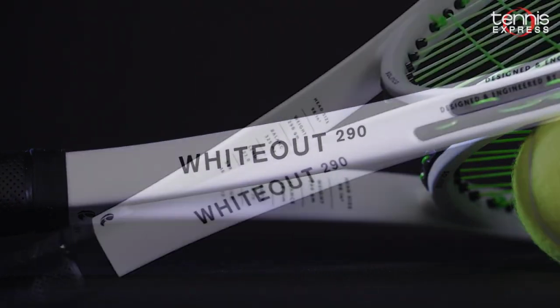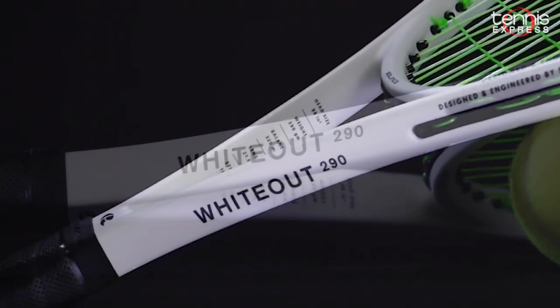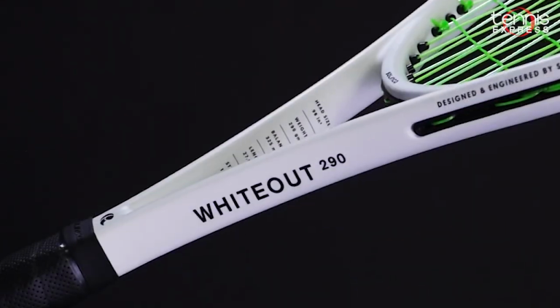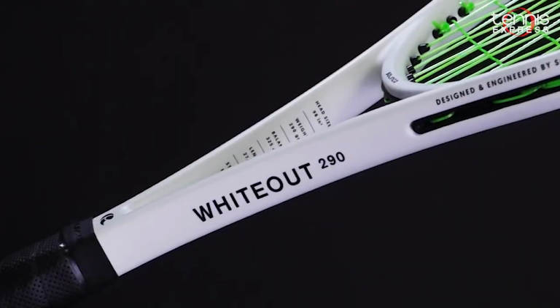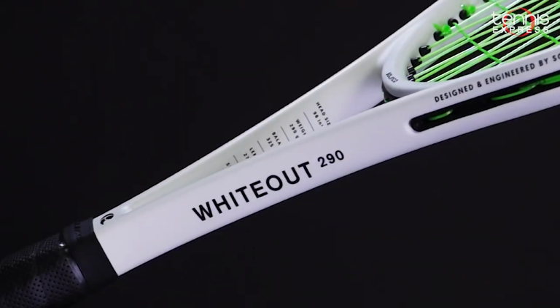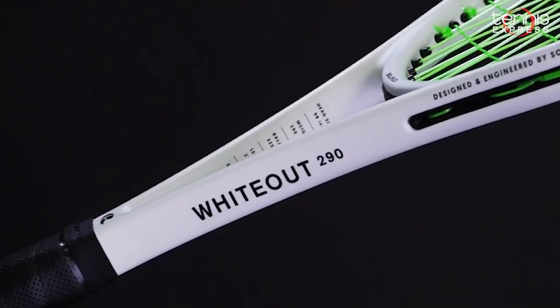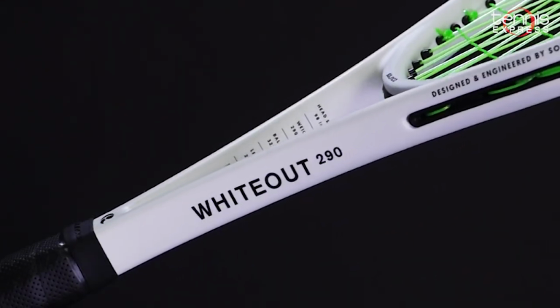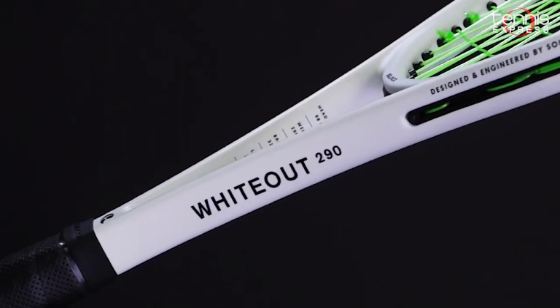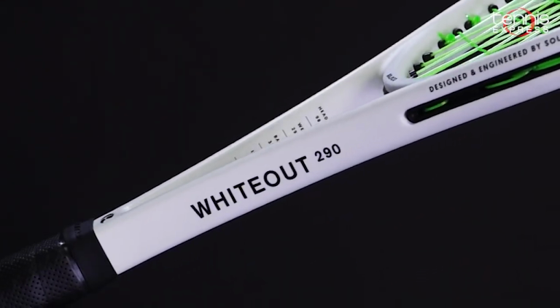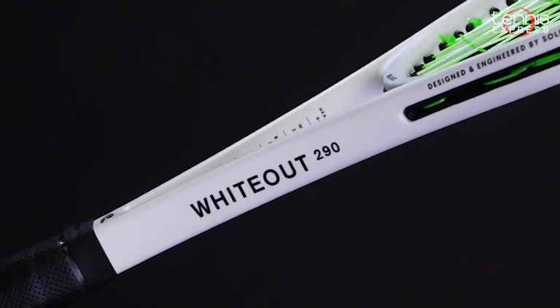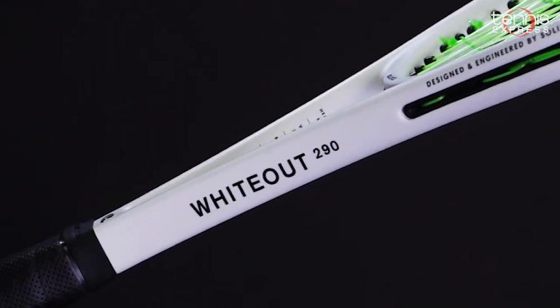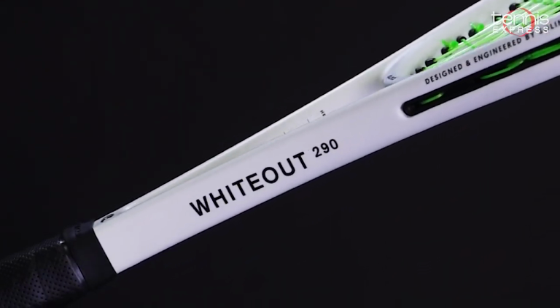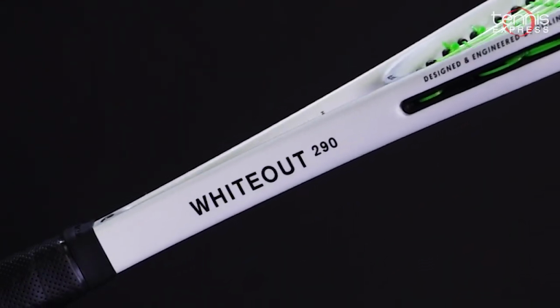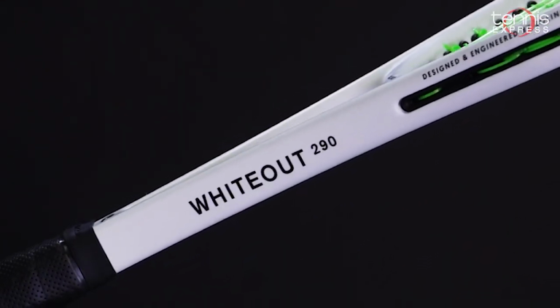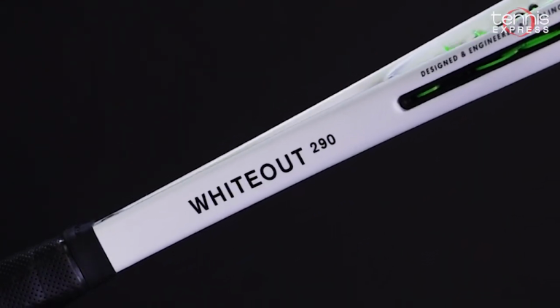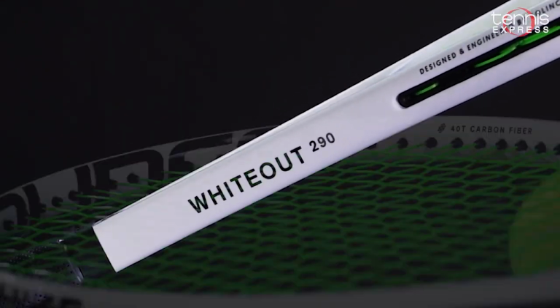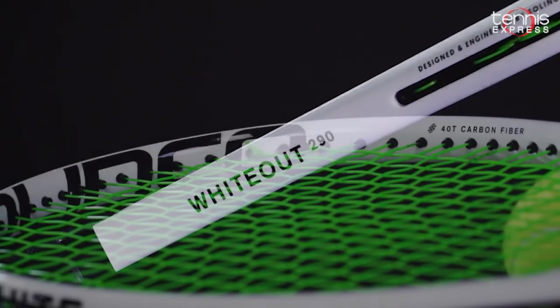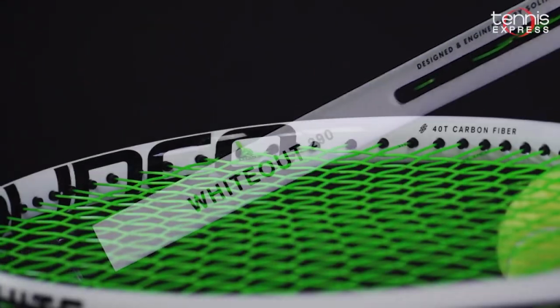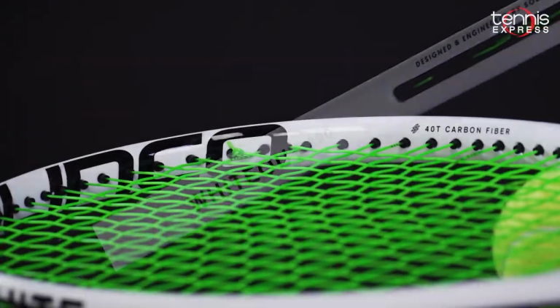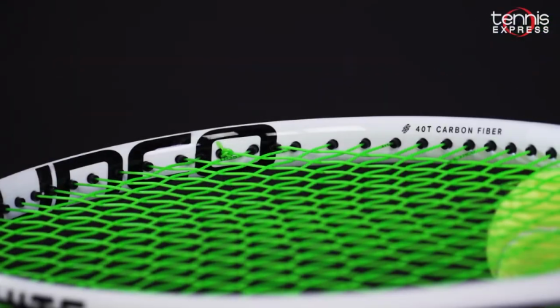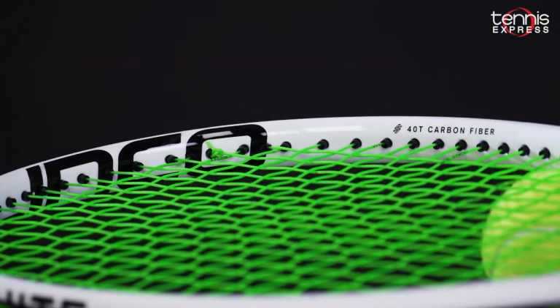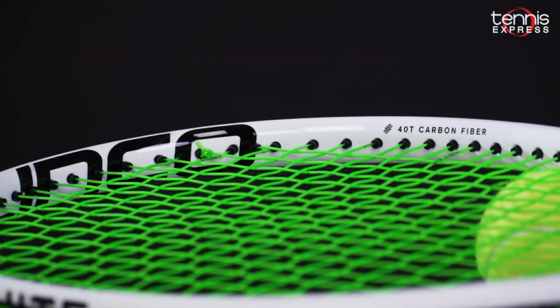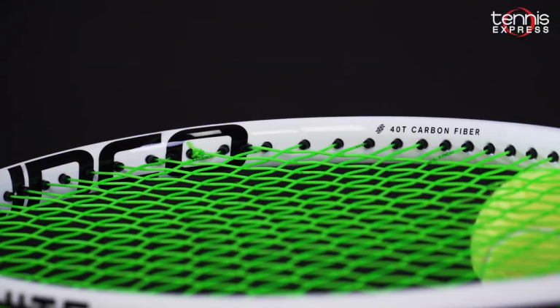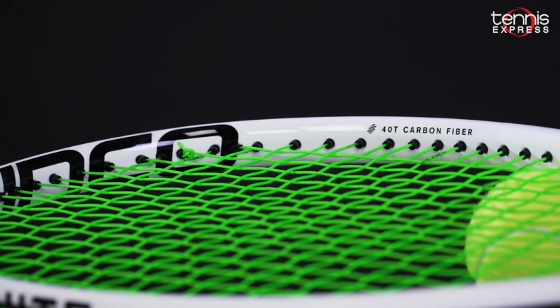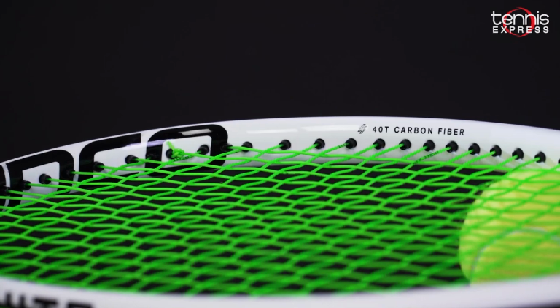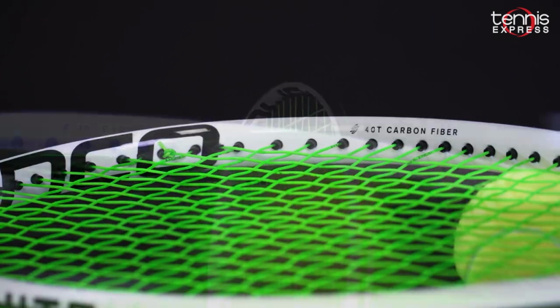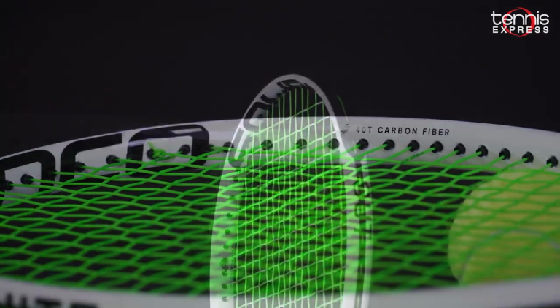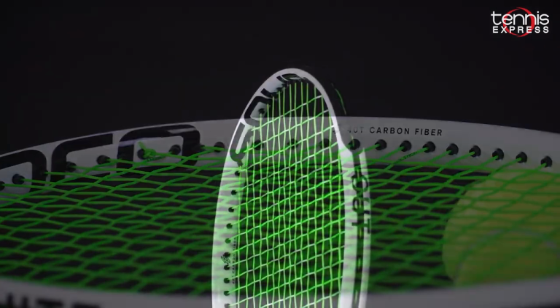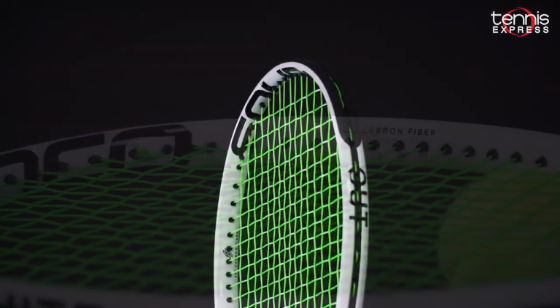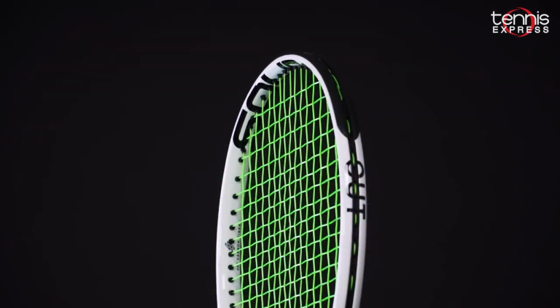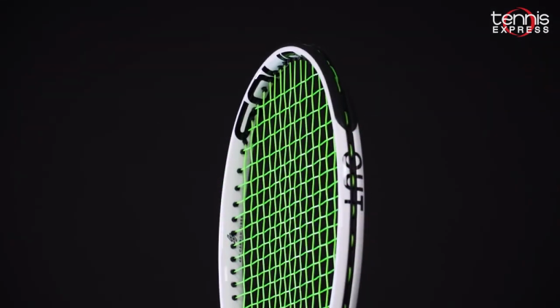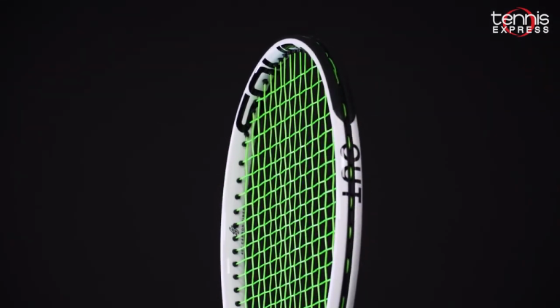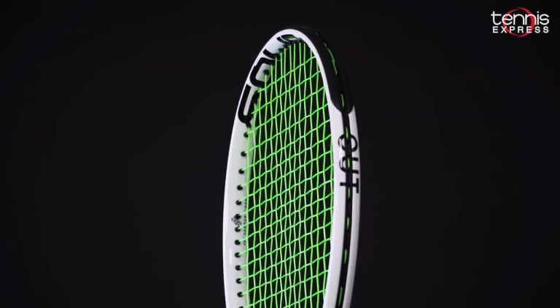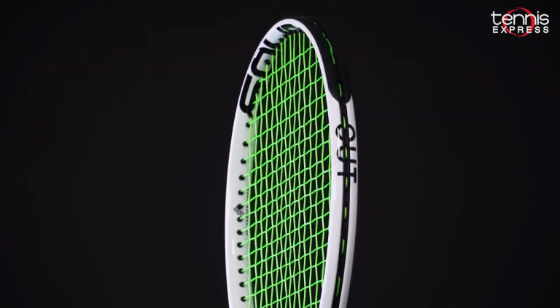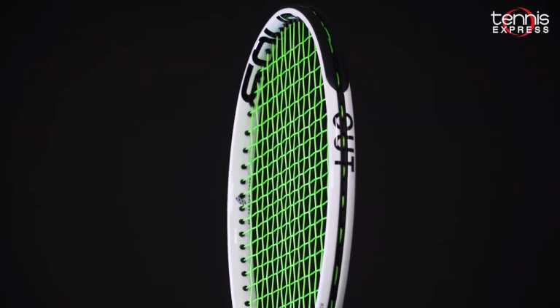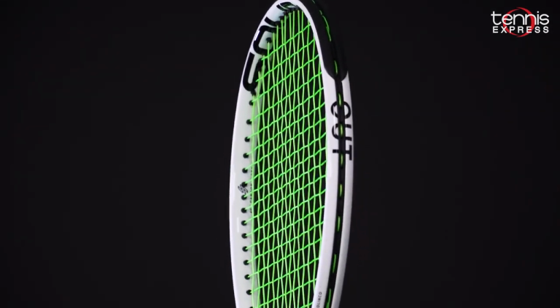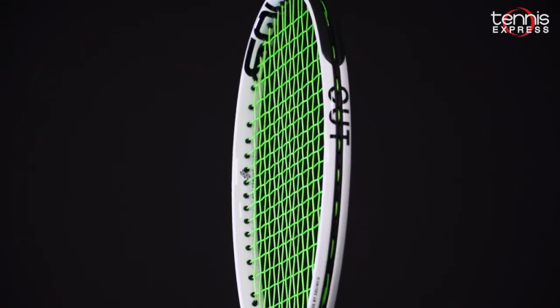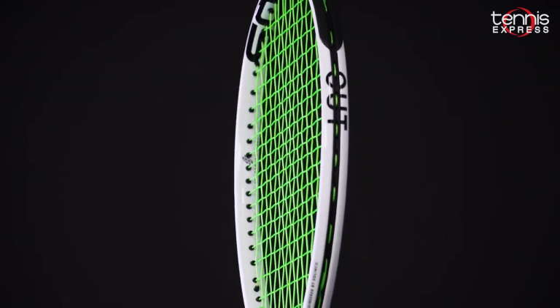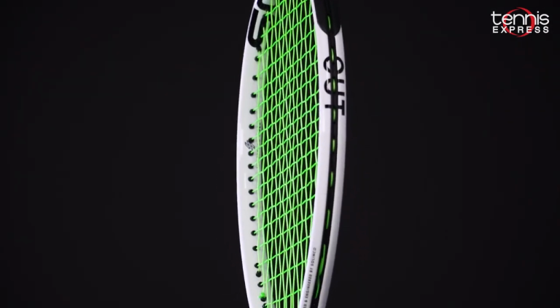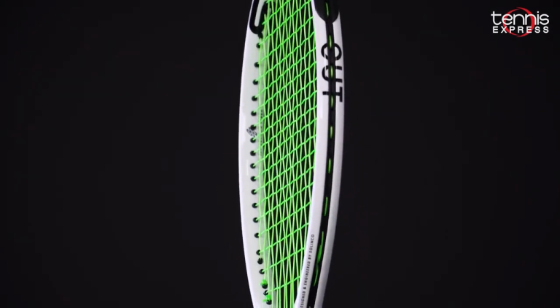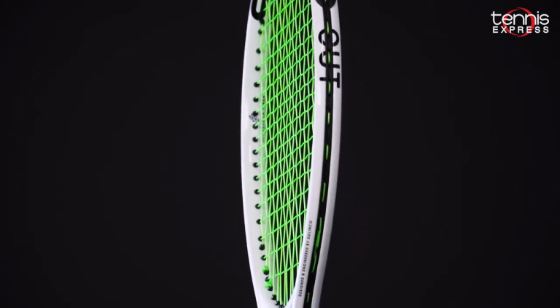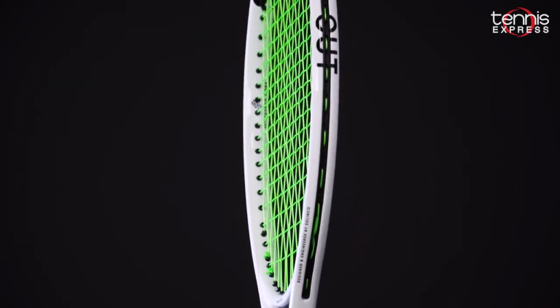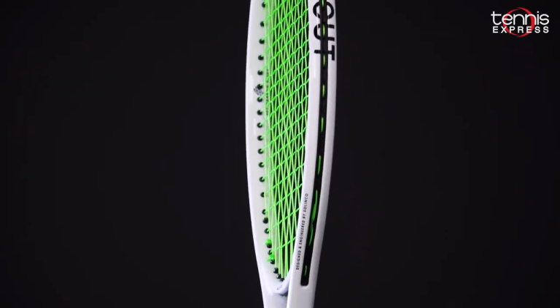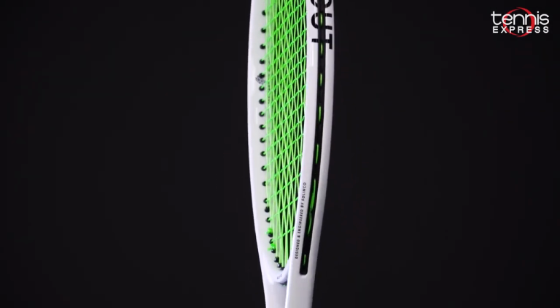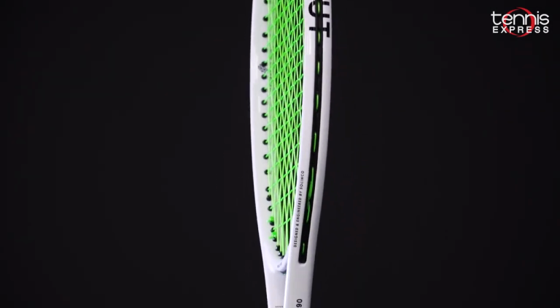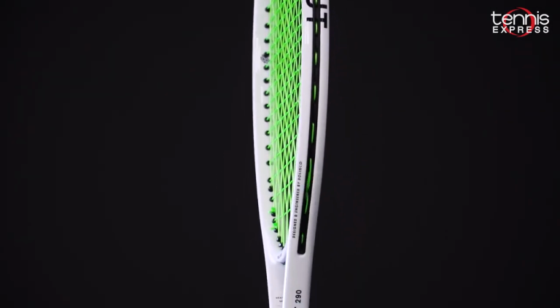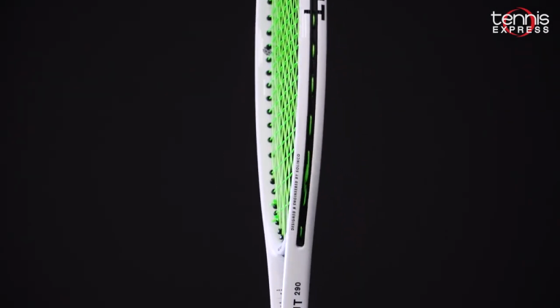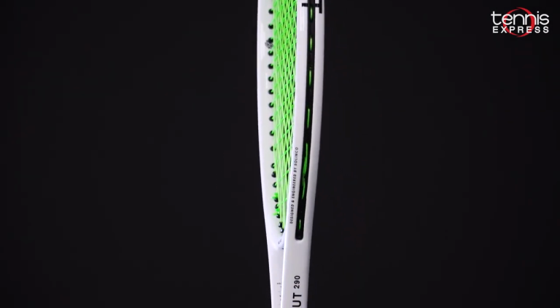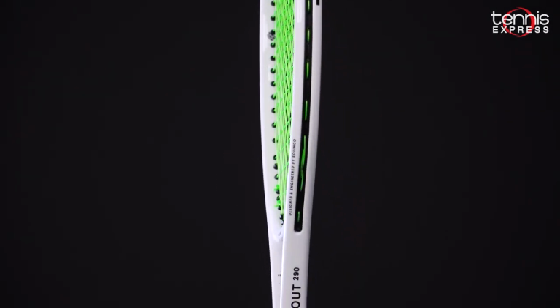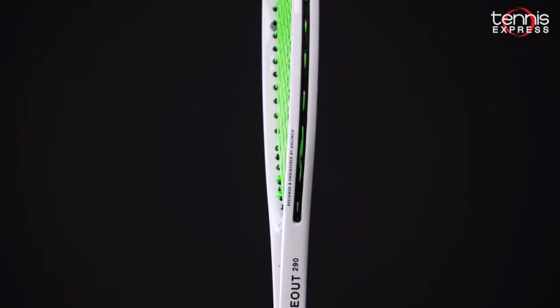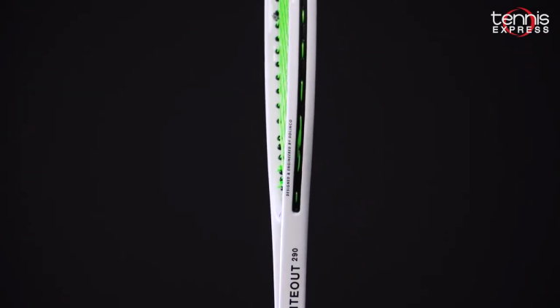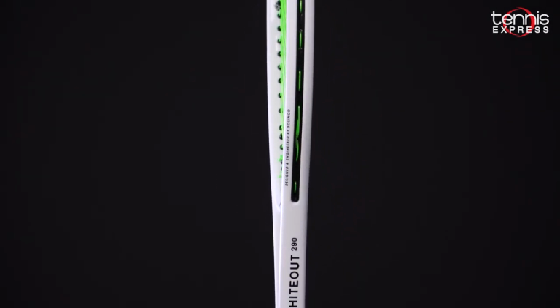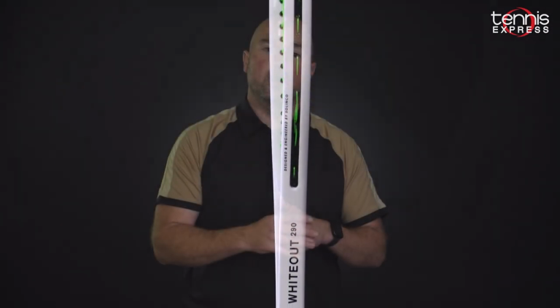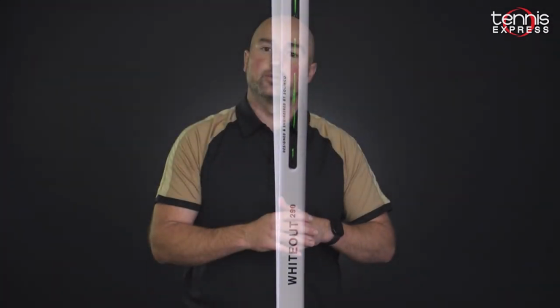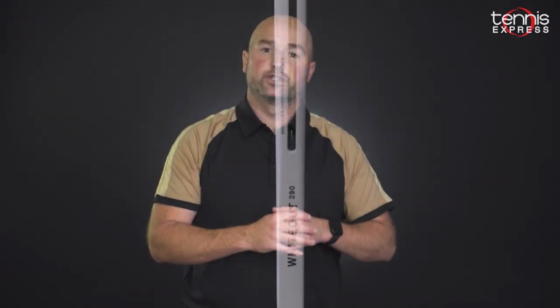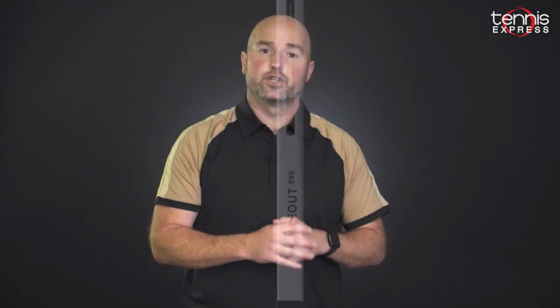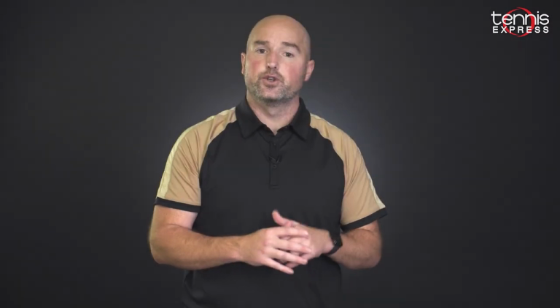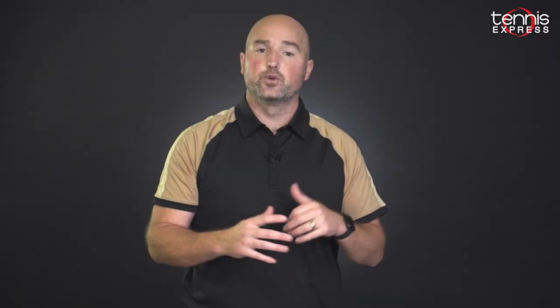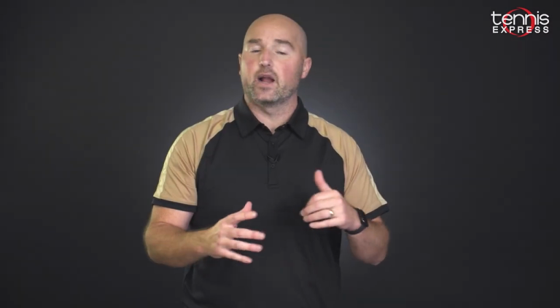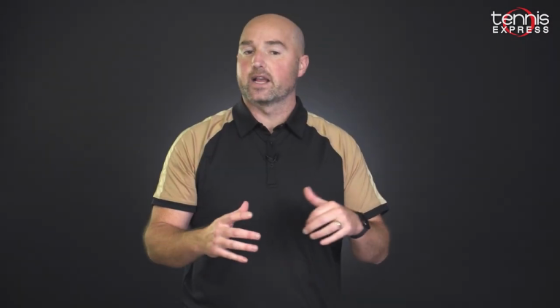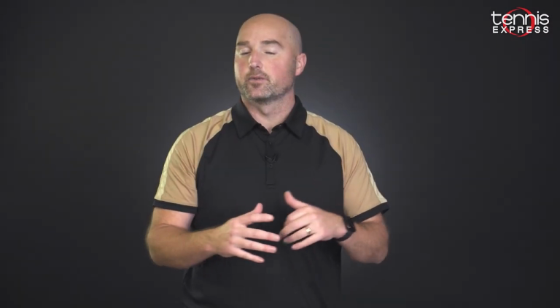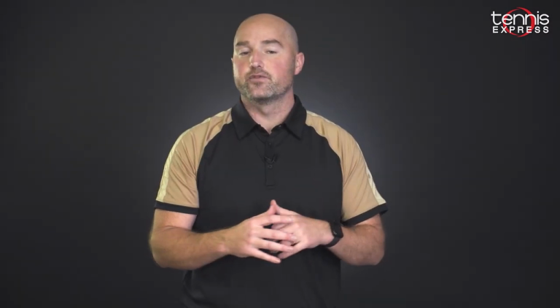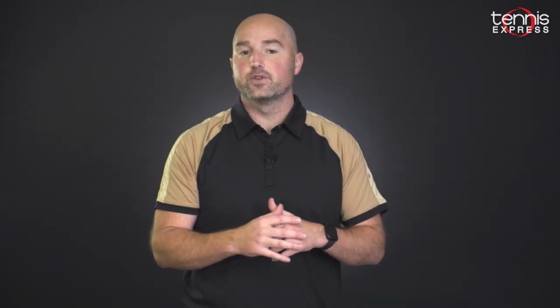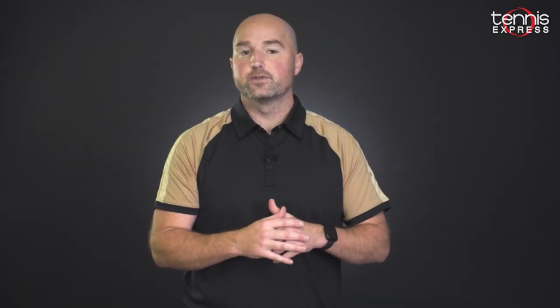Thanks for checking out another Tennis Express racket review. Don't forget to subscribe below so that you can see when we publish new racket reviews.